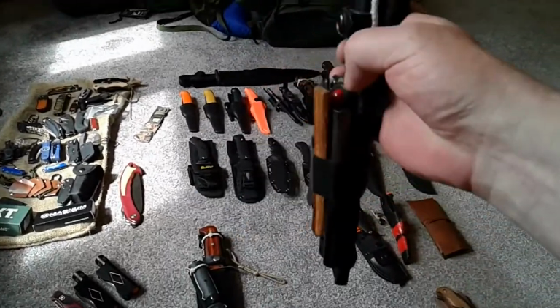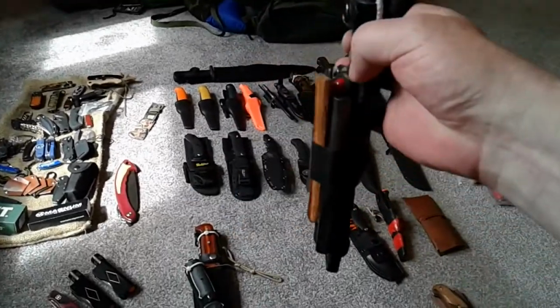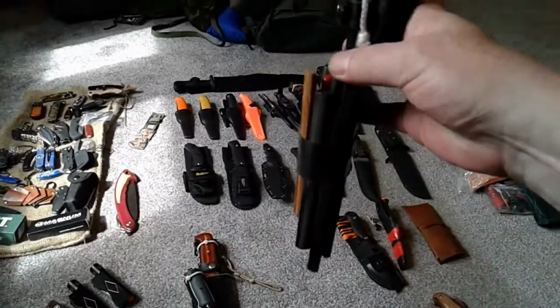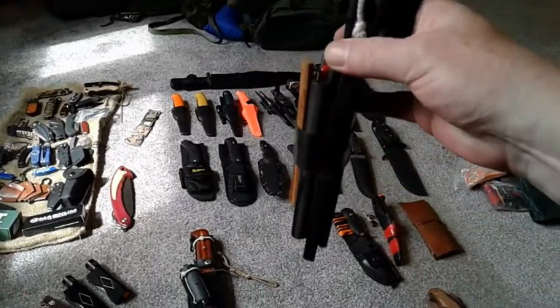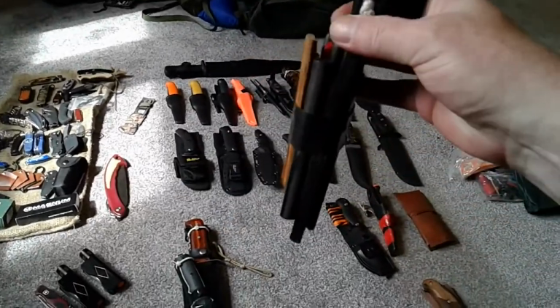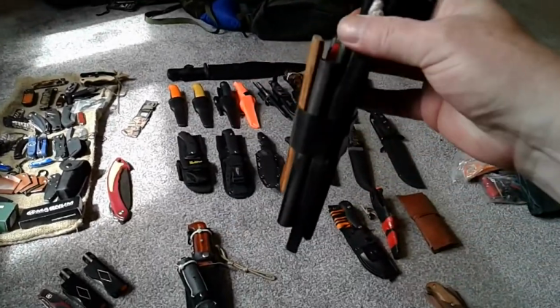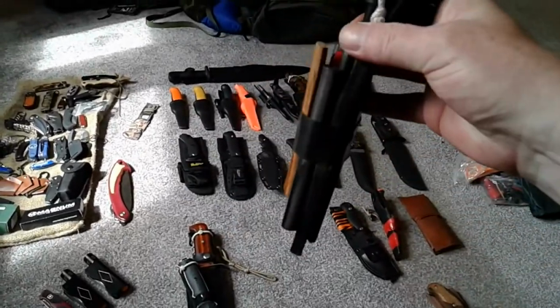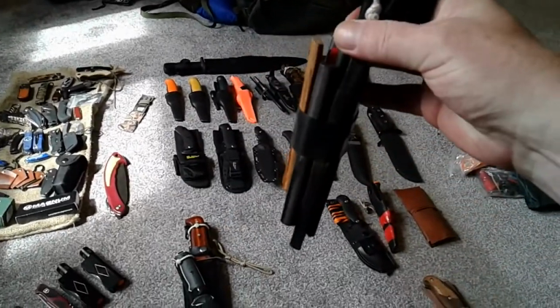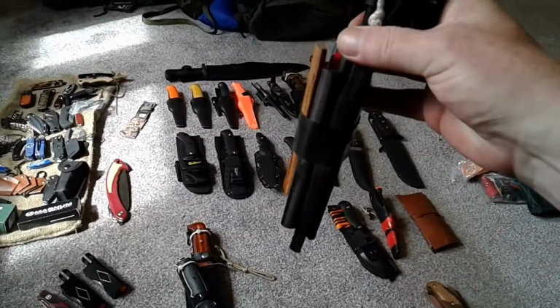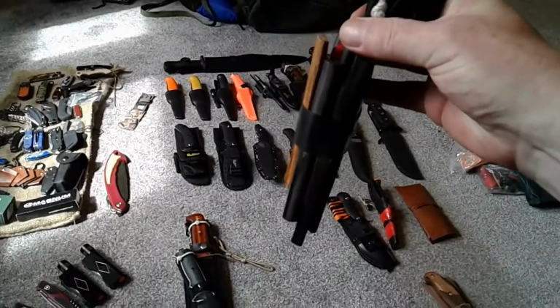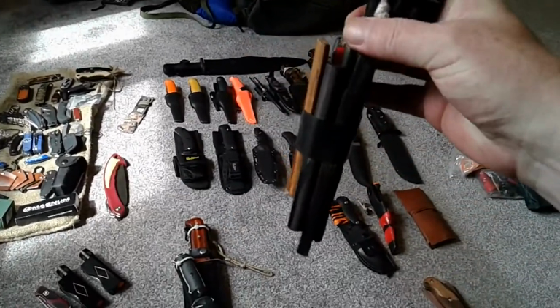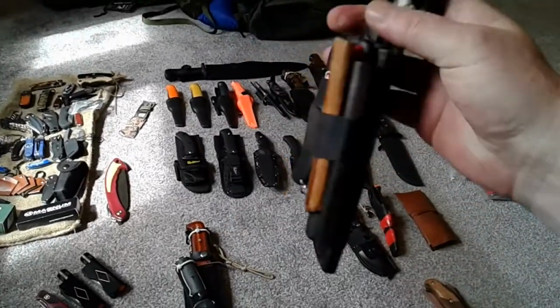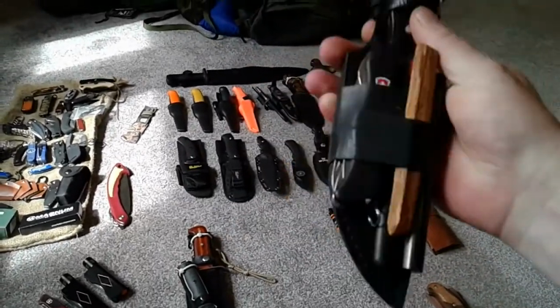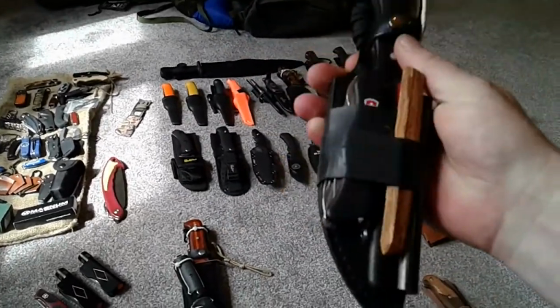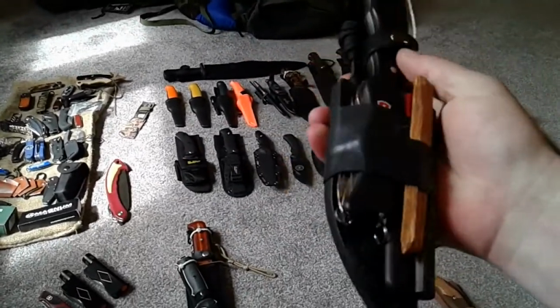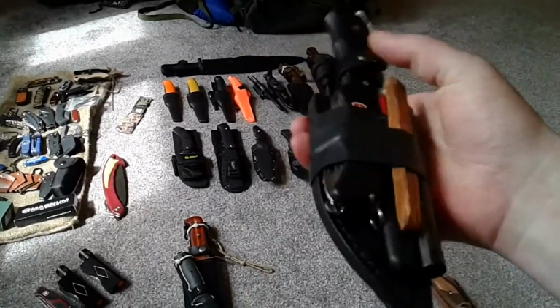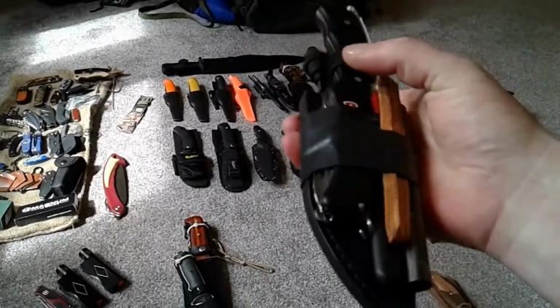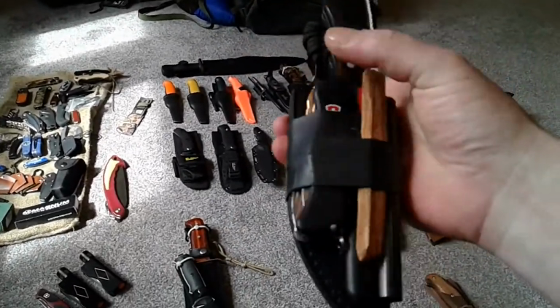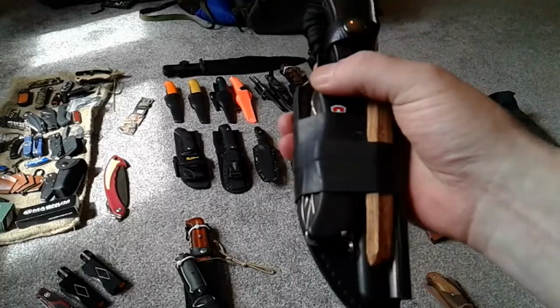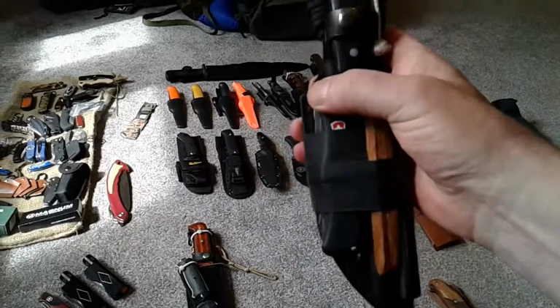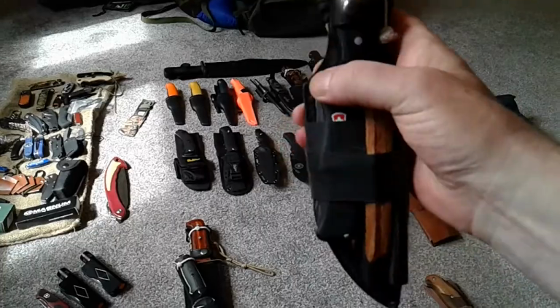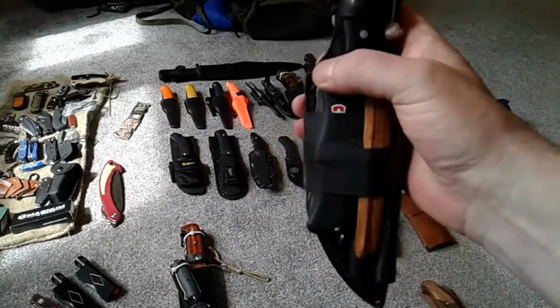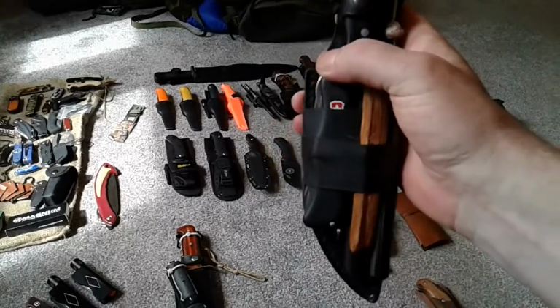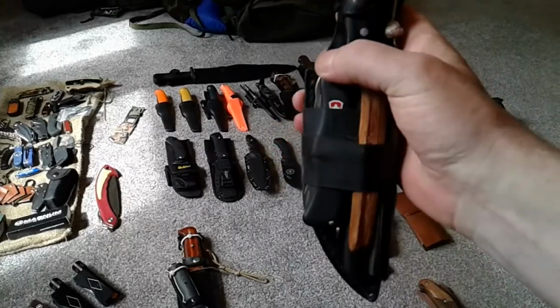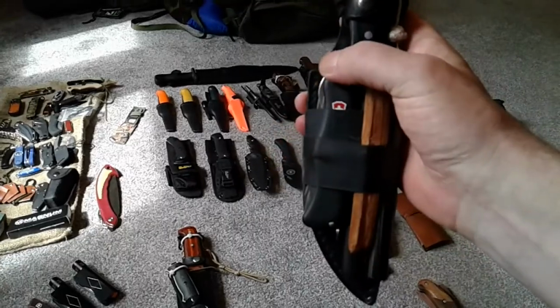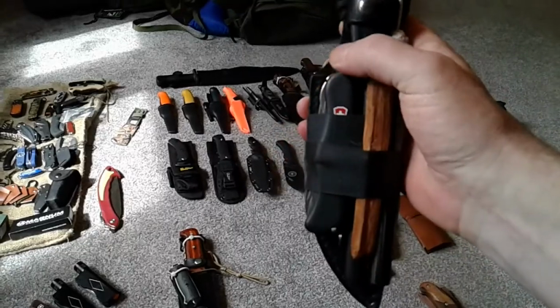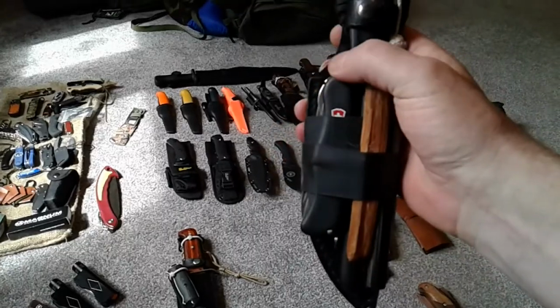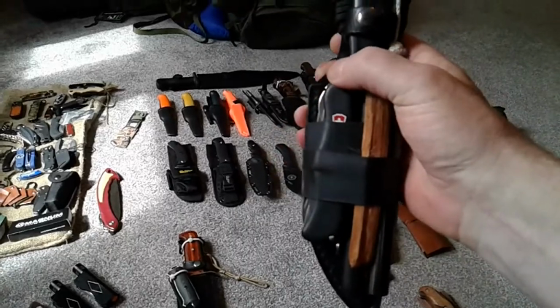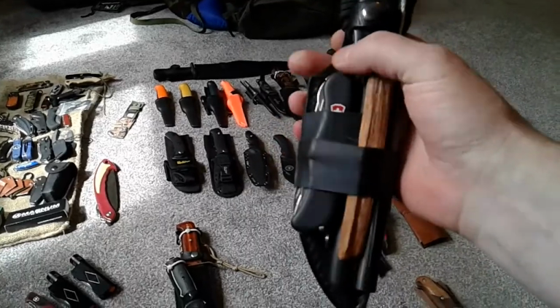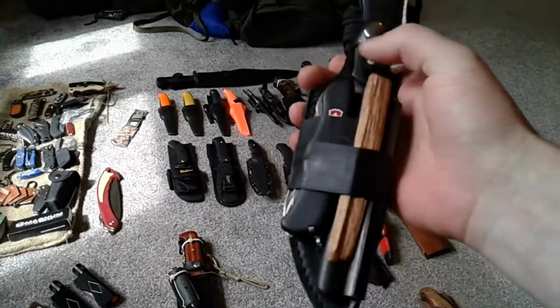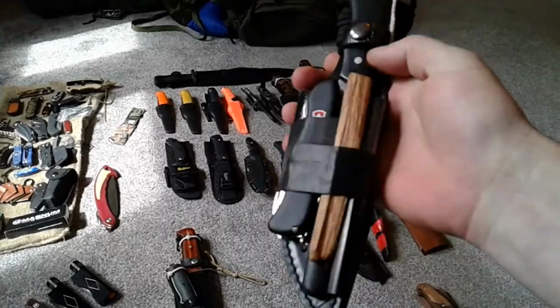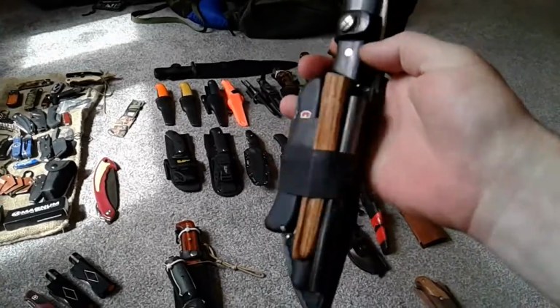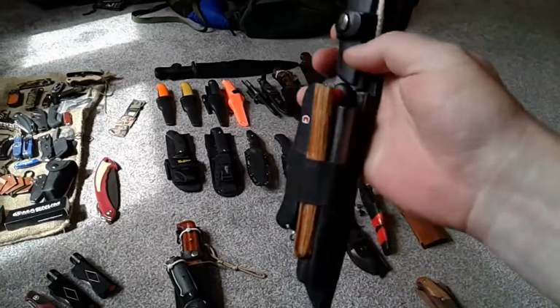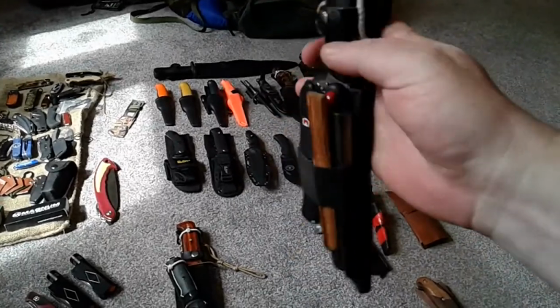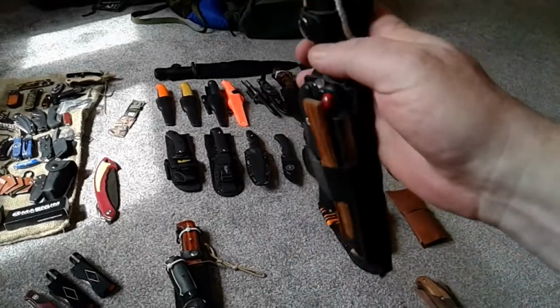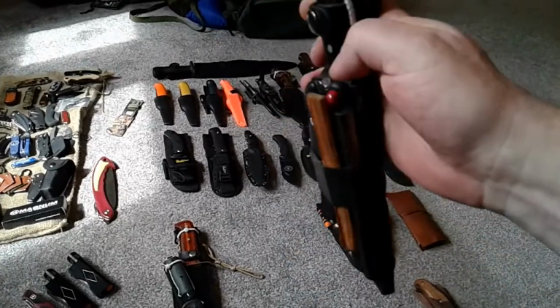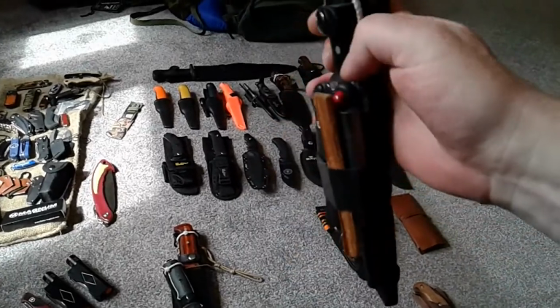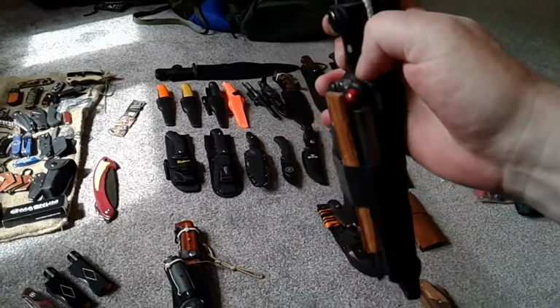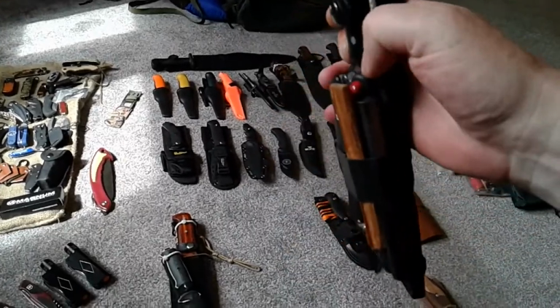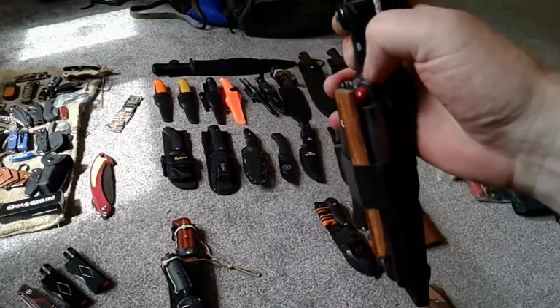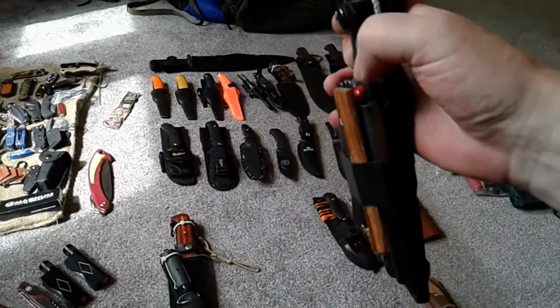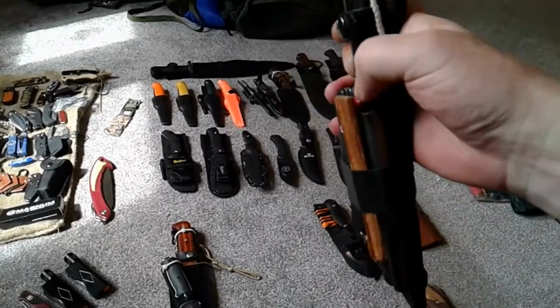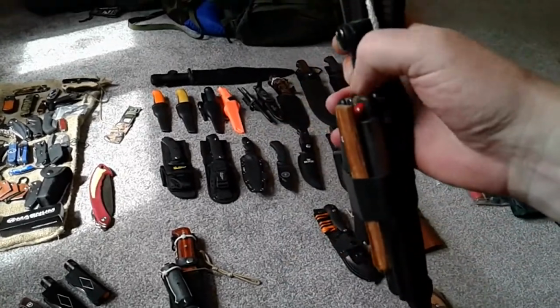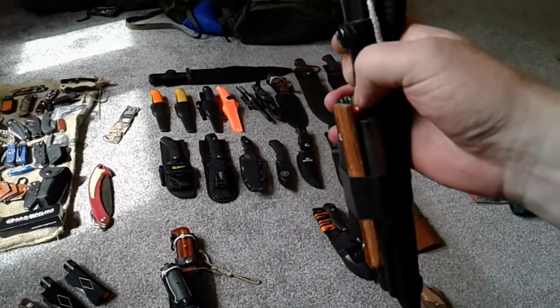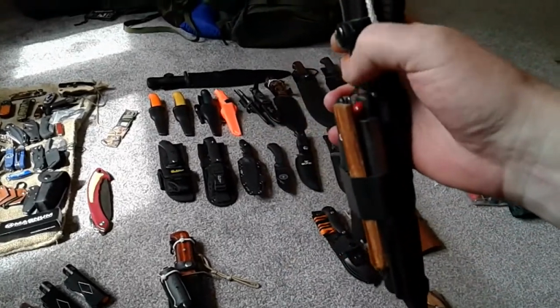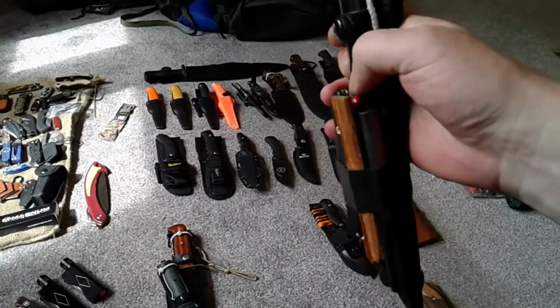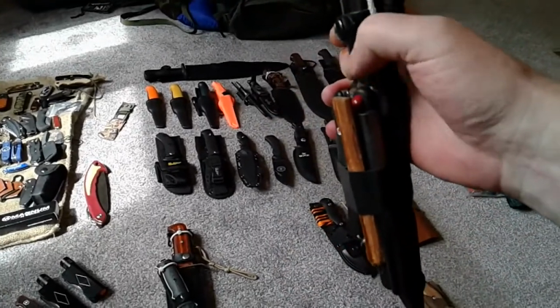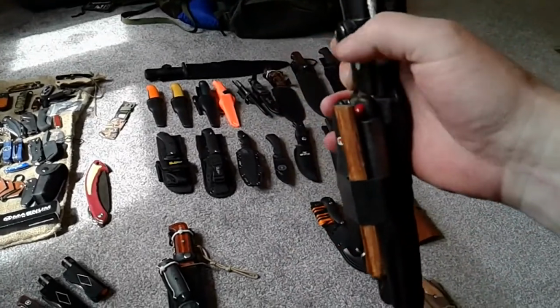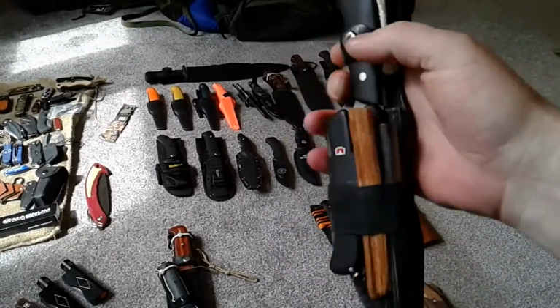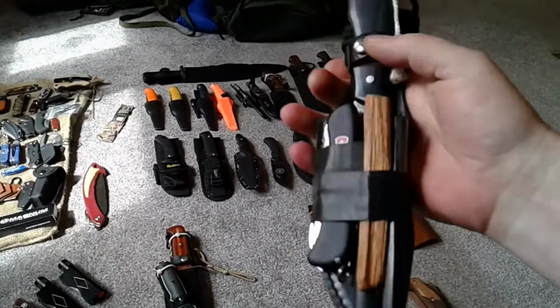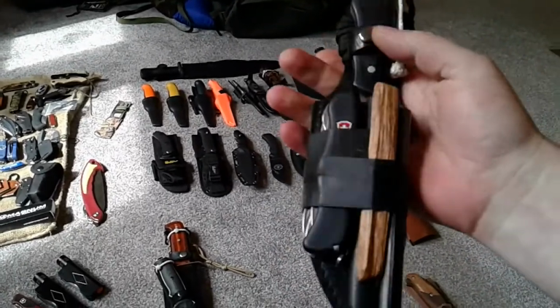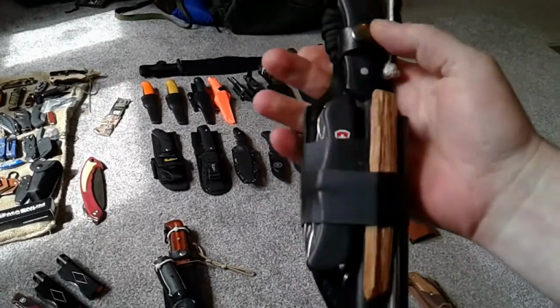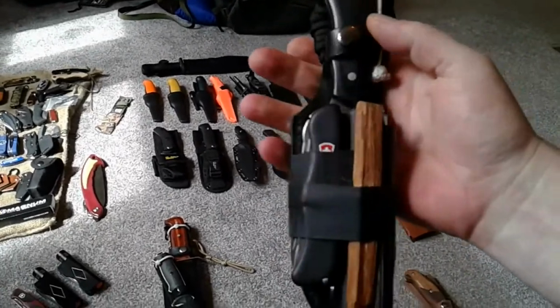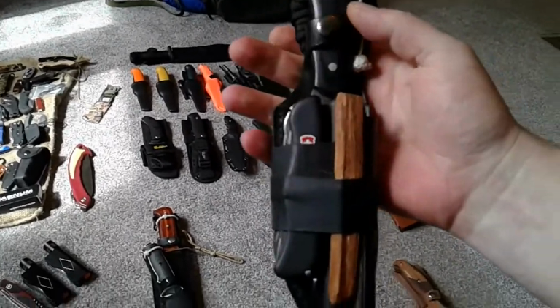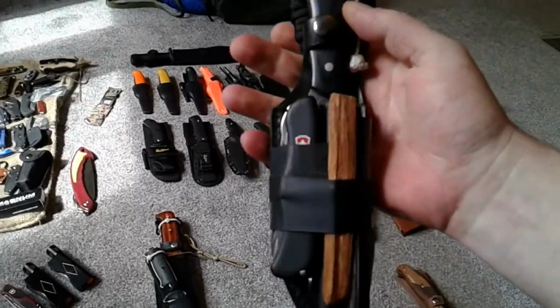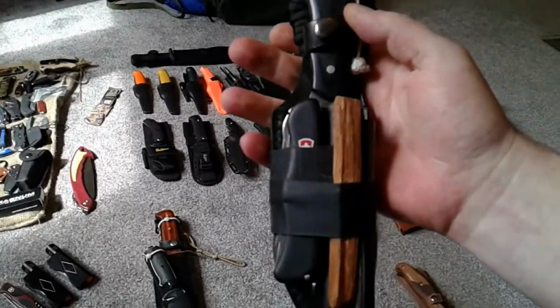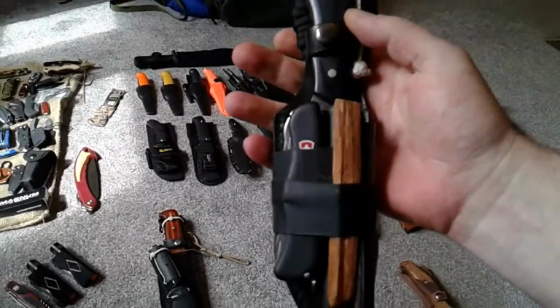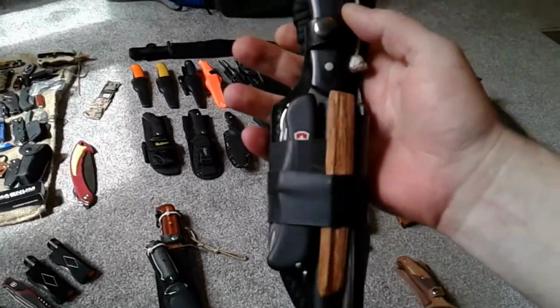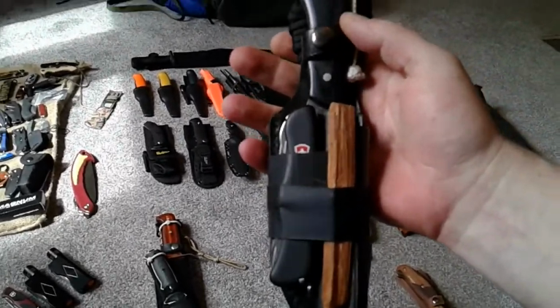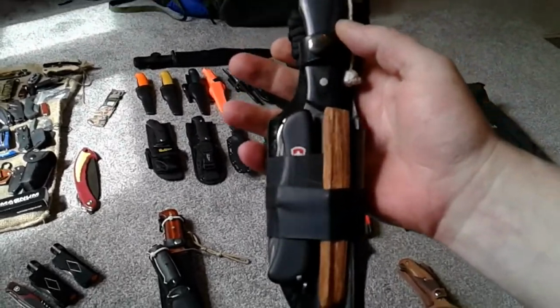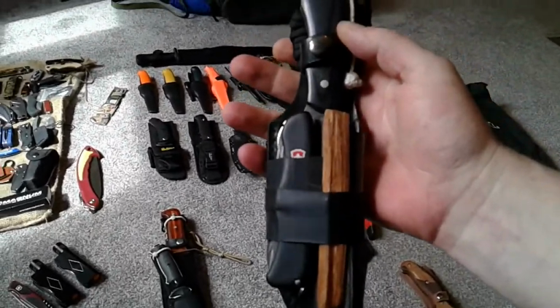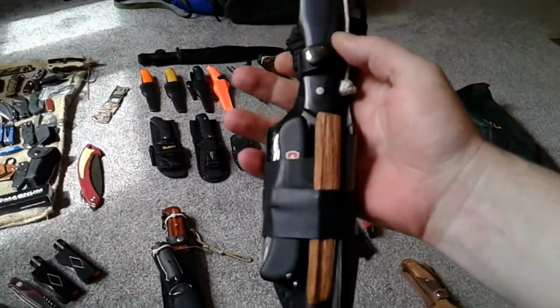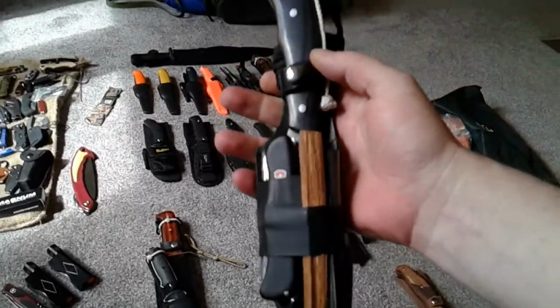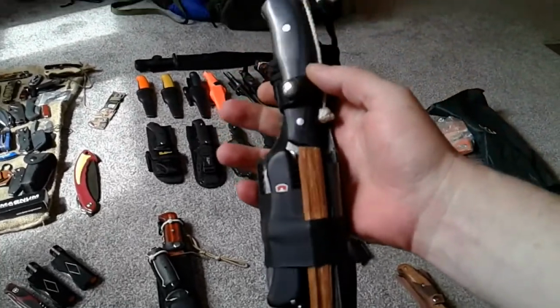You should have a ferrocerium rod, a little piggyback knife, and some sort of way of sharpening your knife.